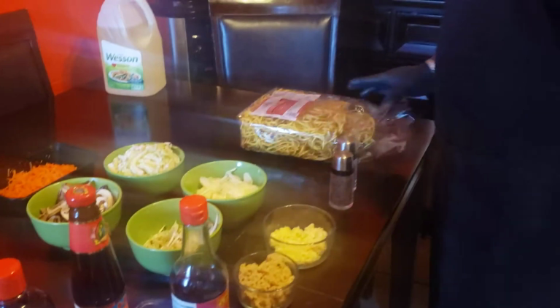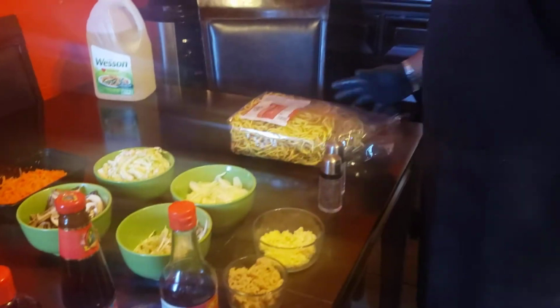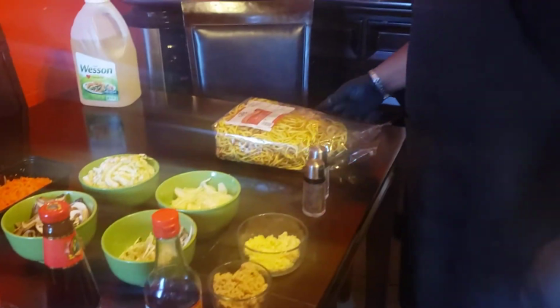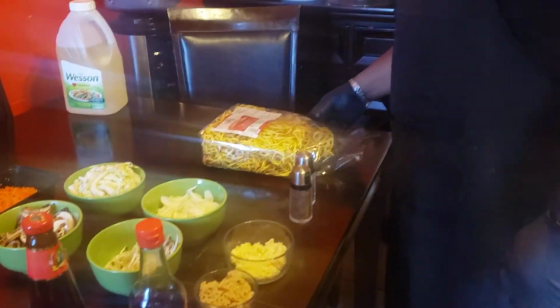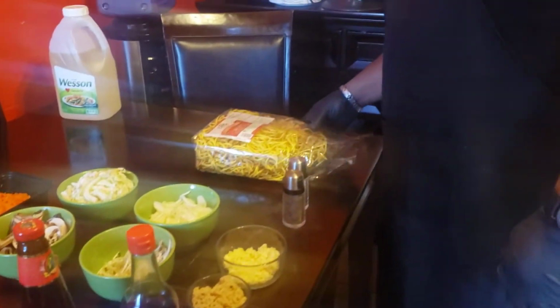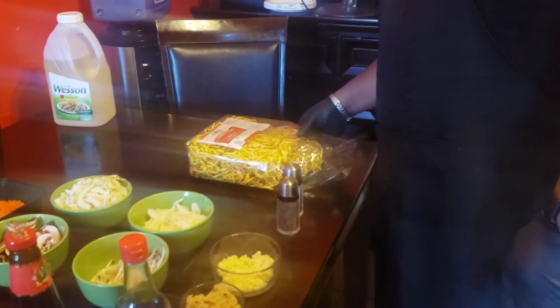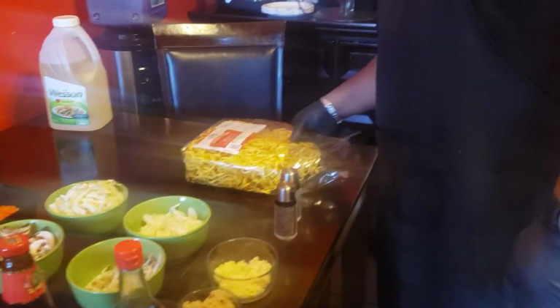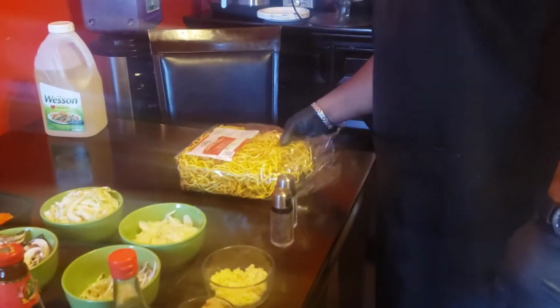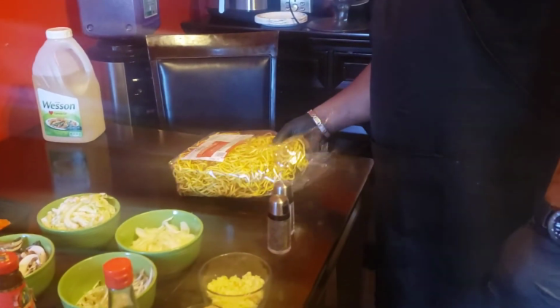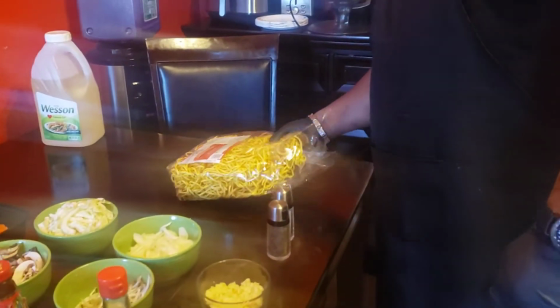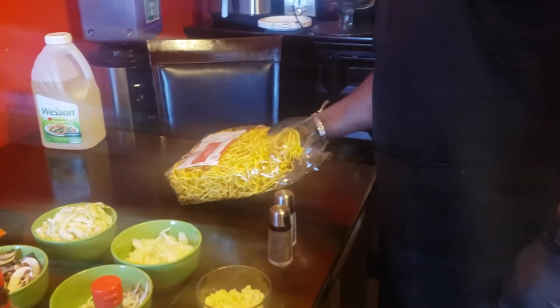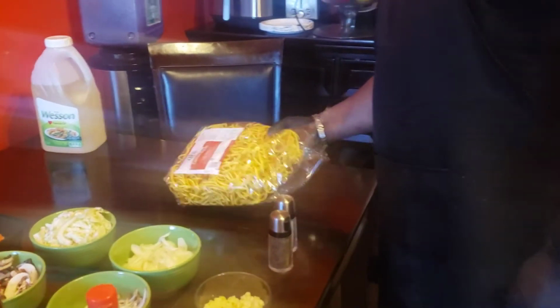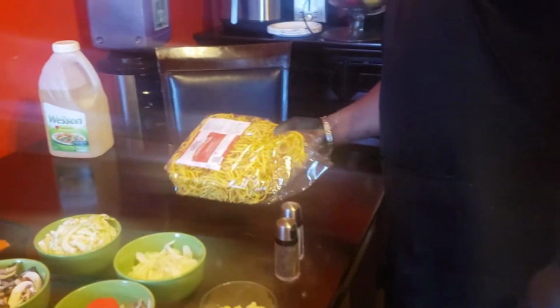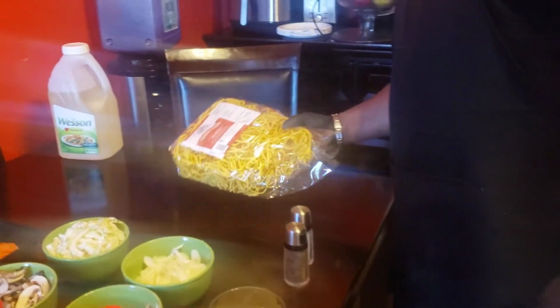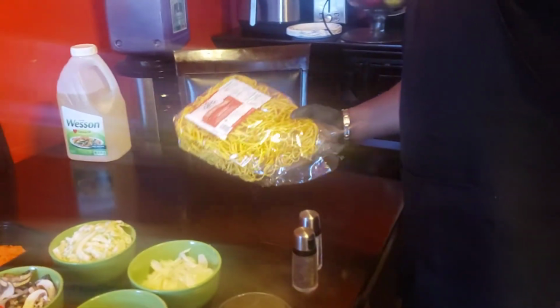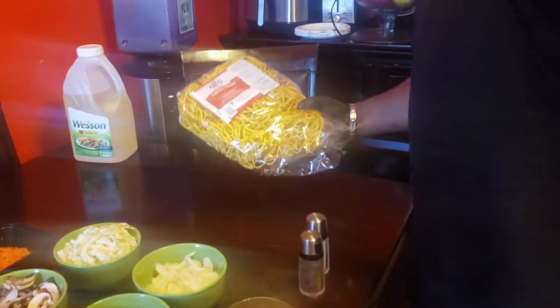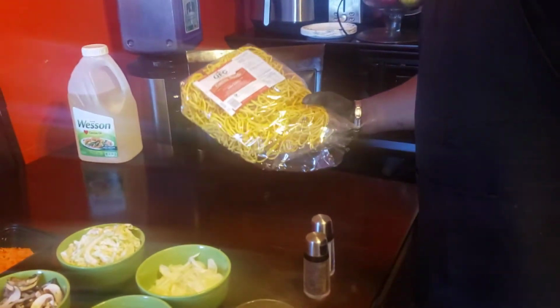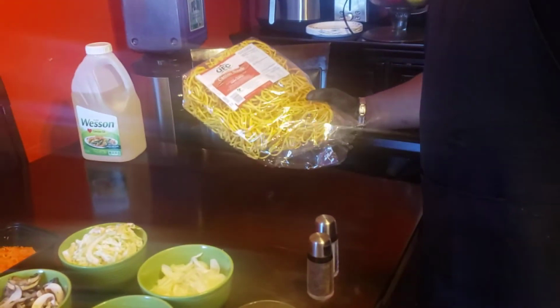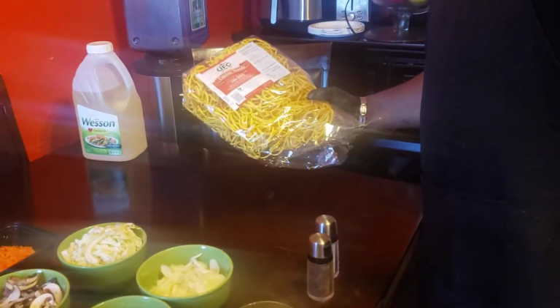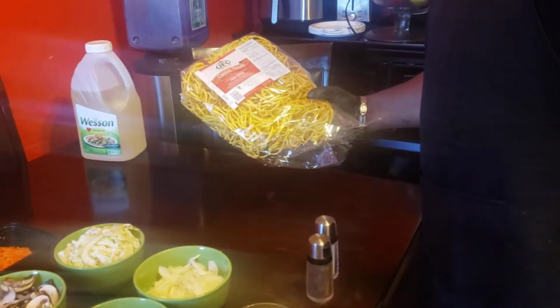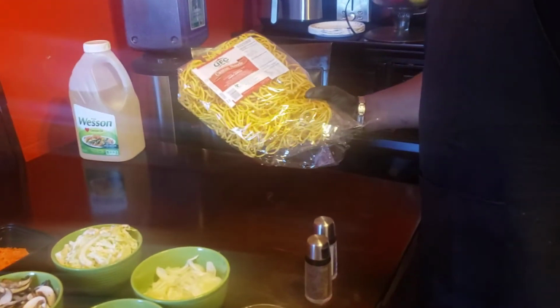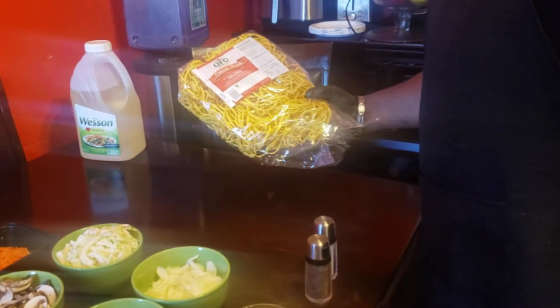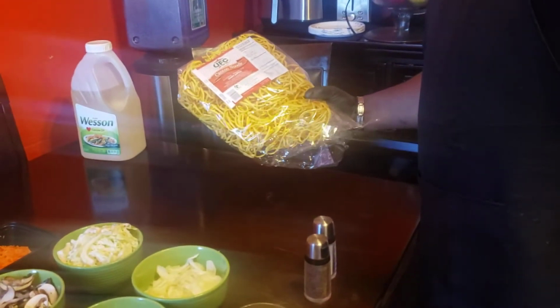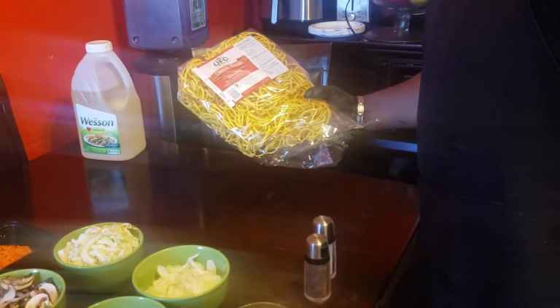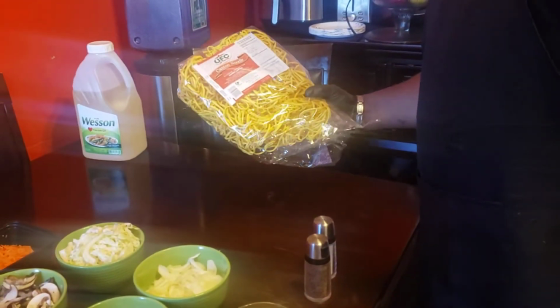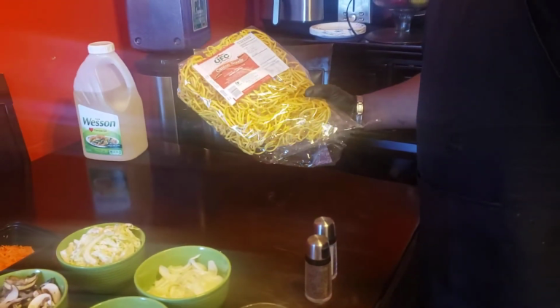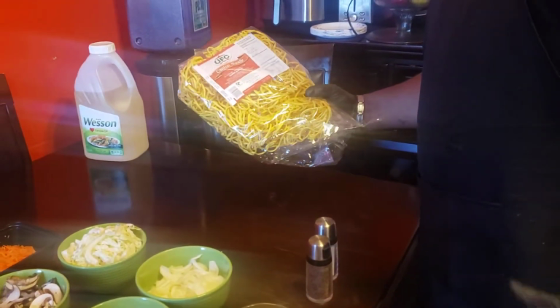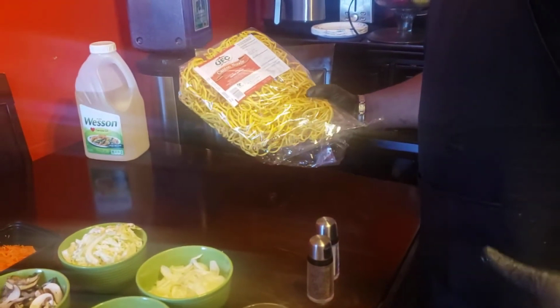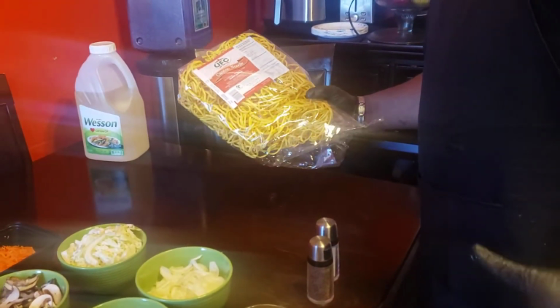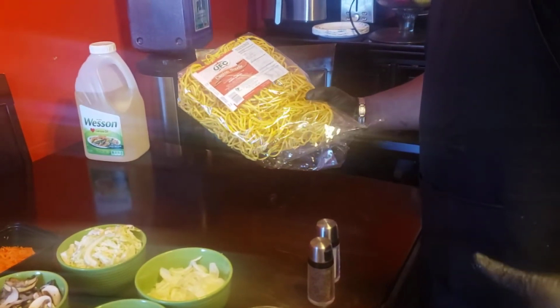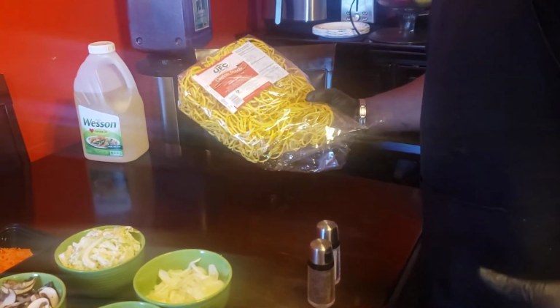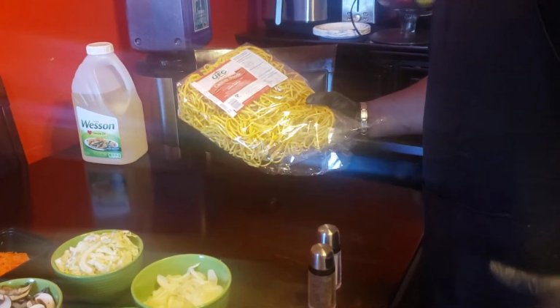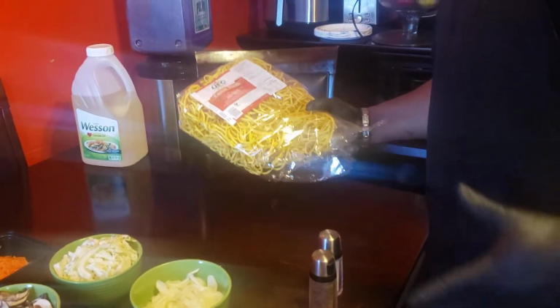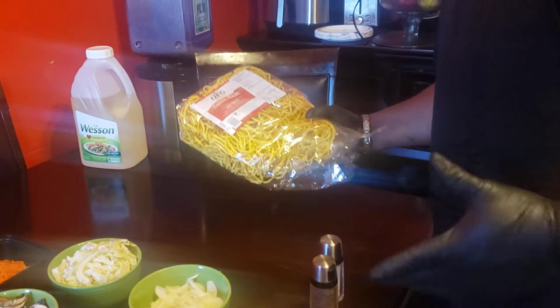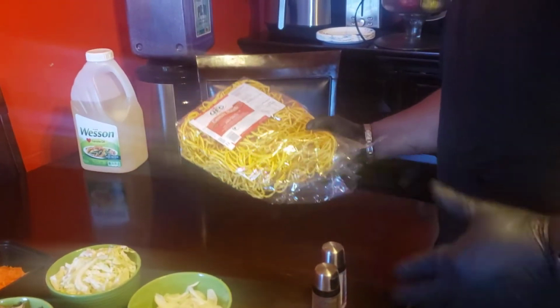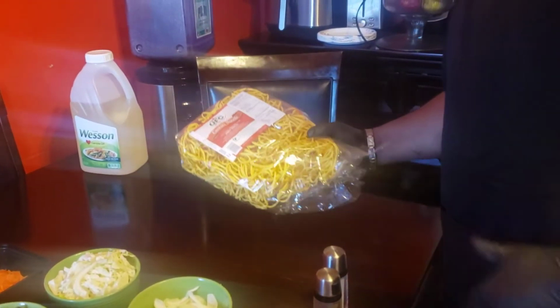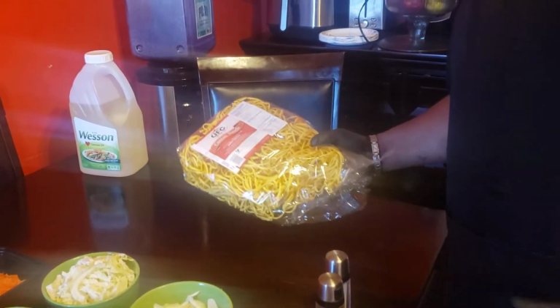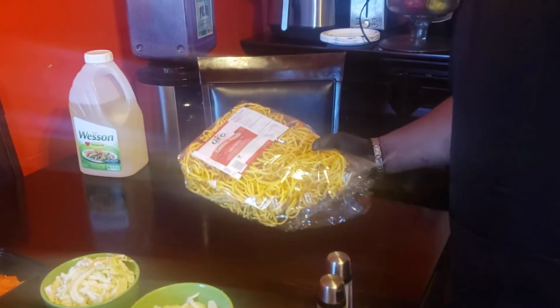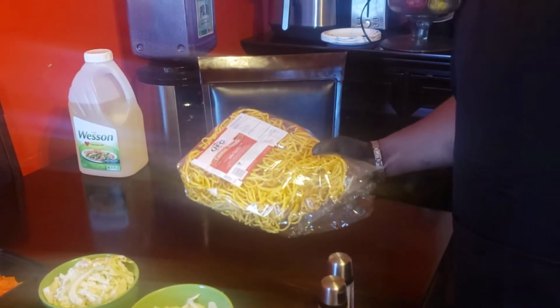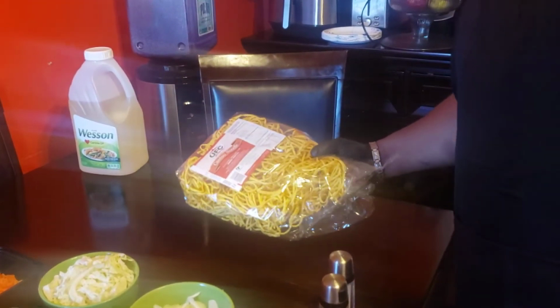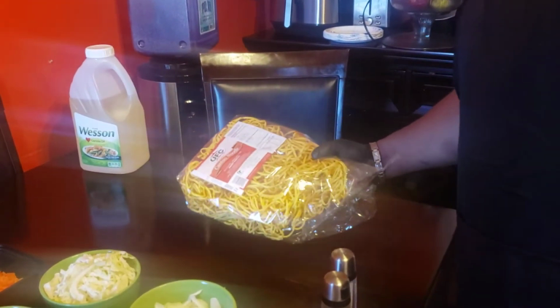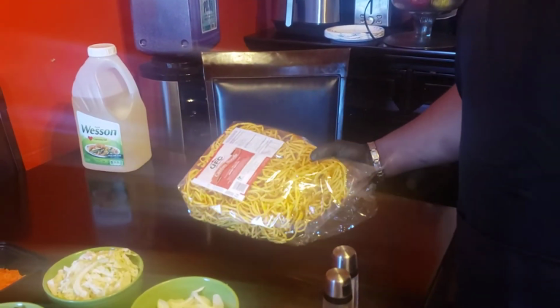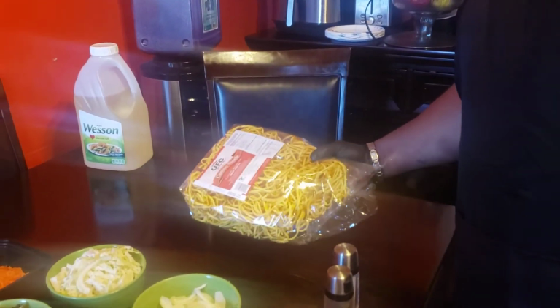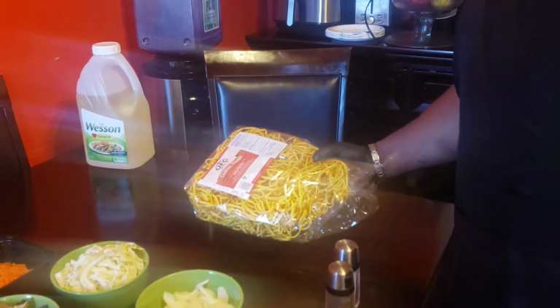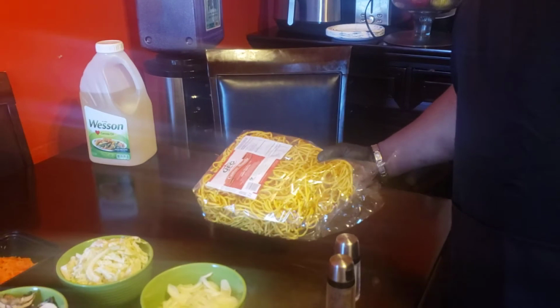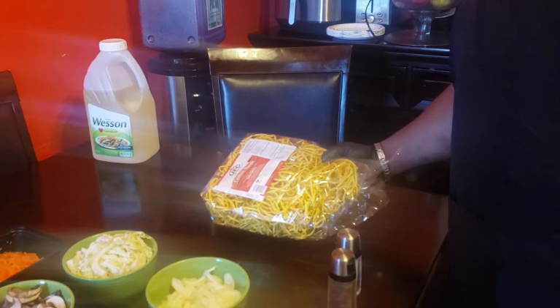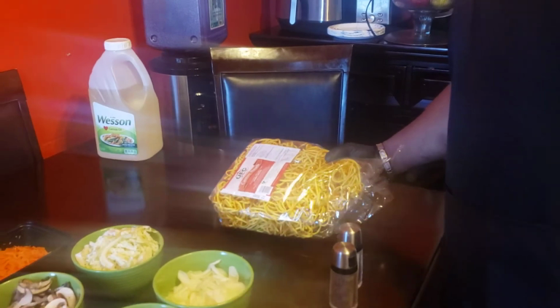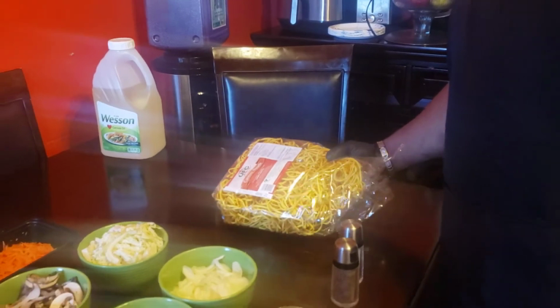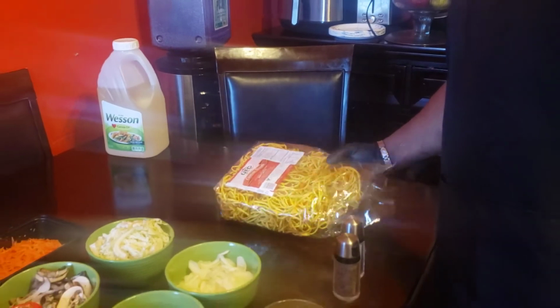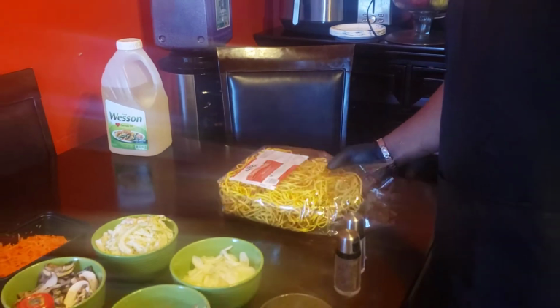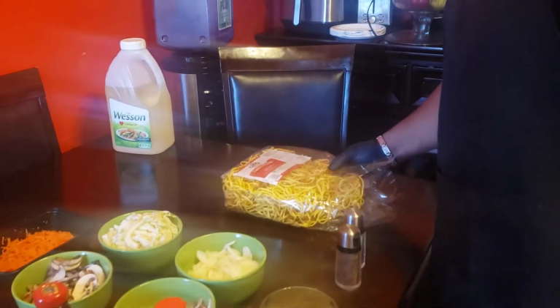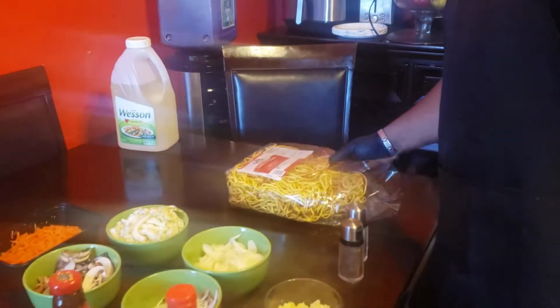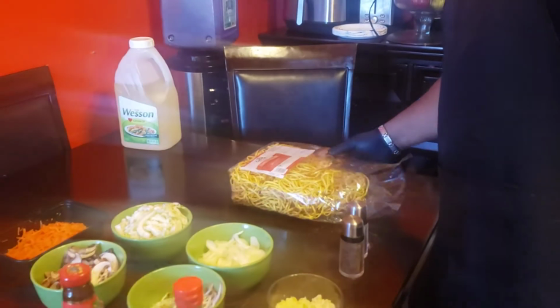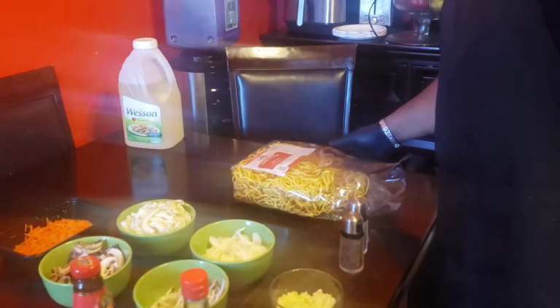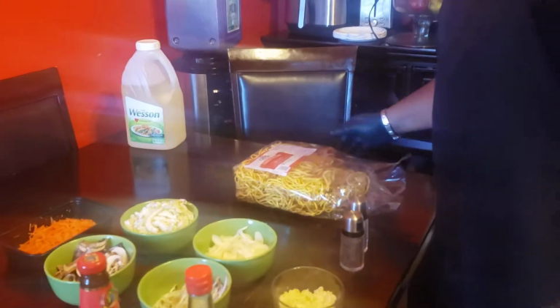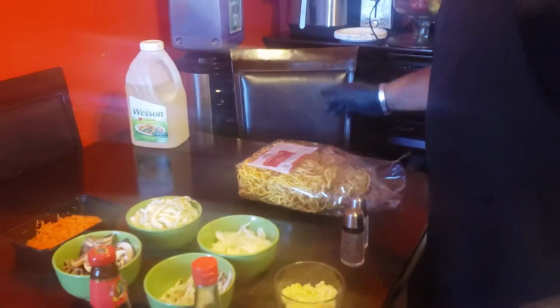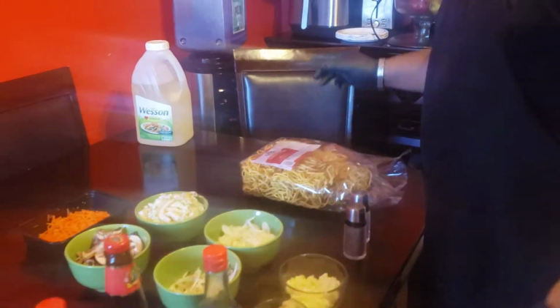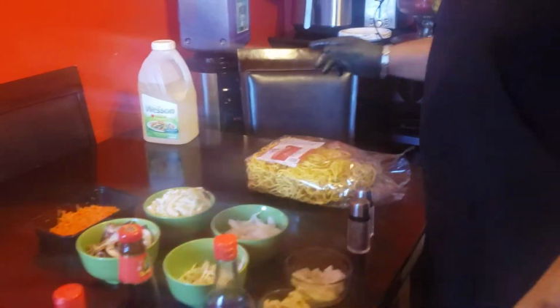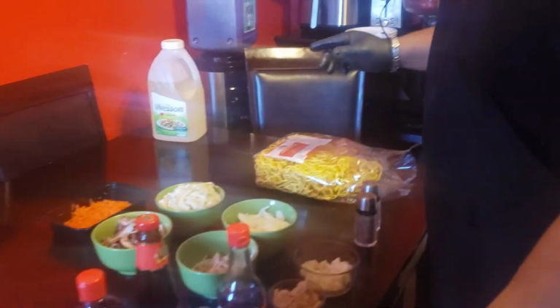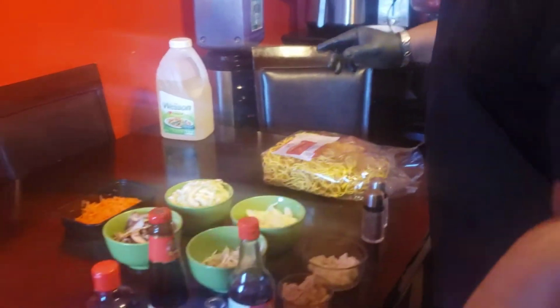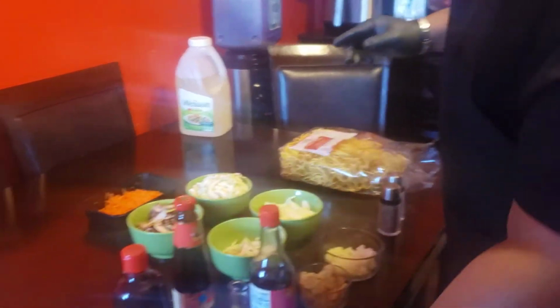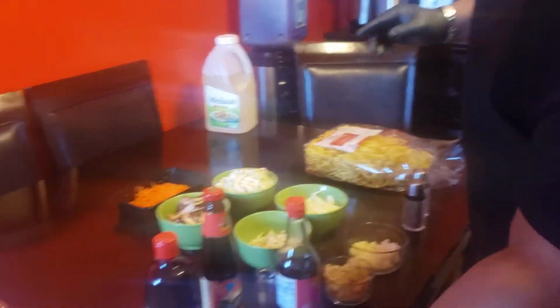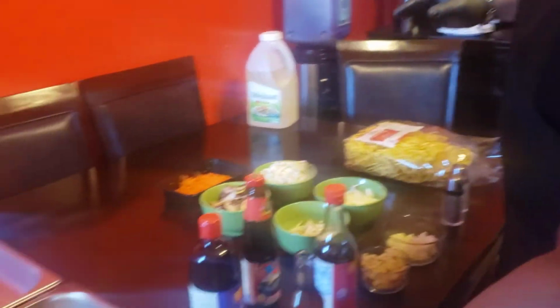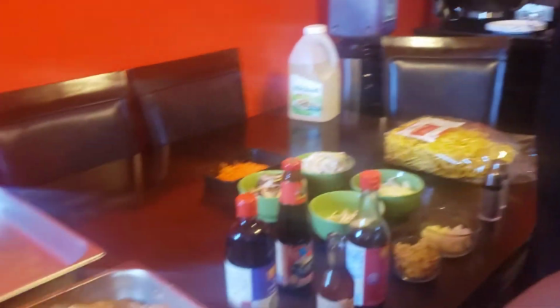And for noodles, we have these candy noodles I was told are good — my first time trying them. But first, let's start with the chicken.